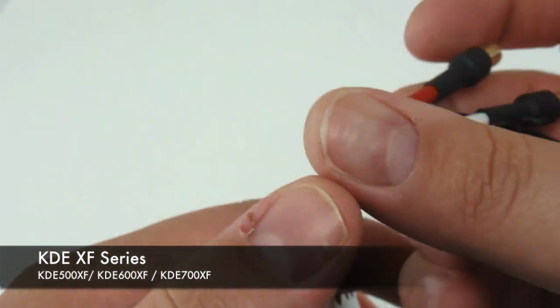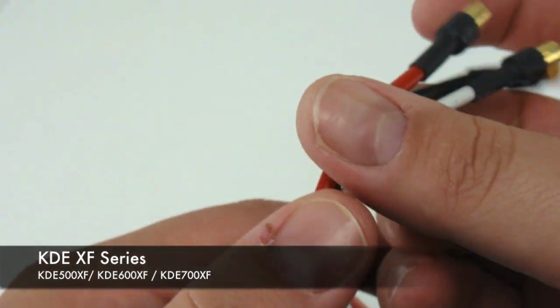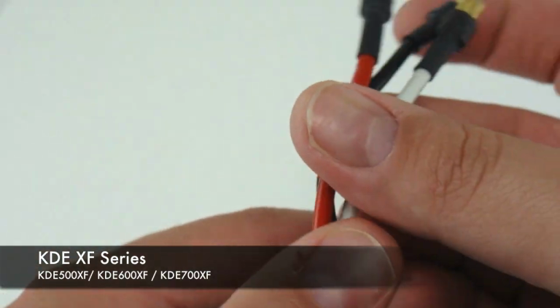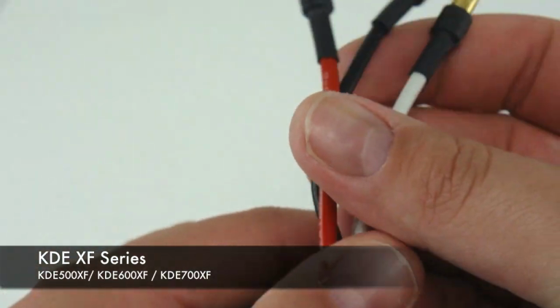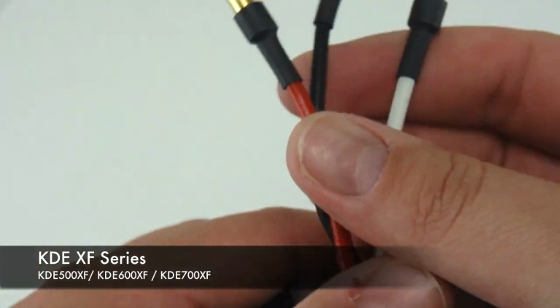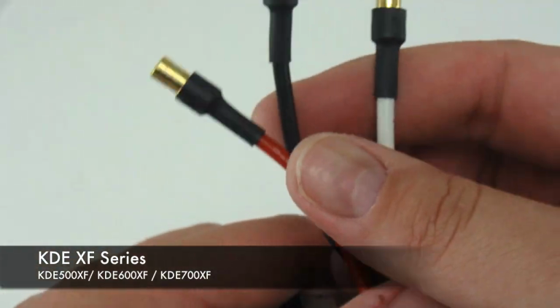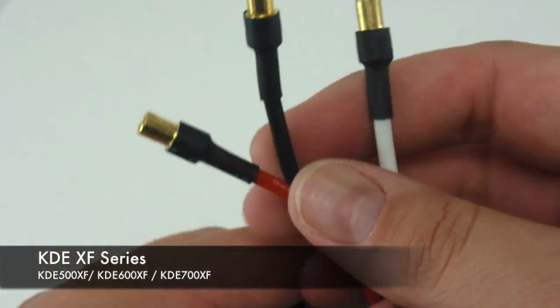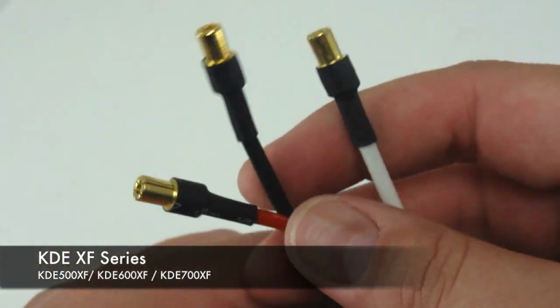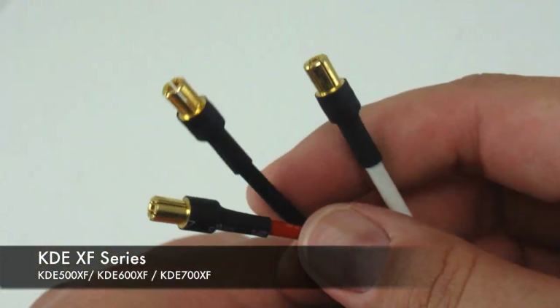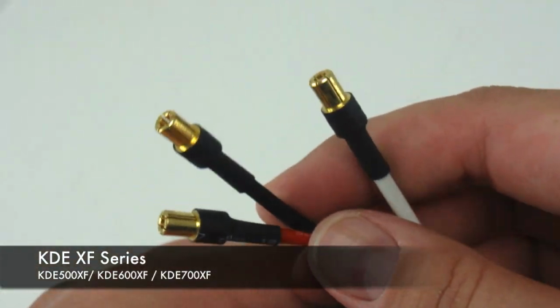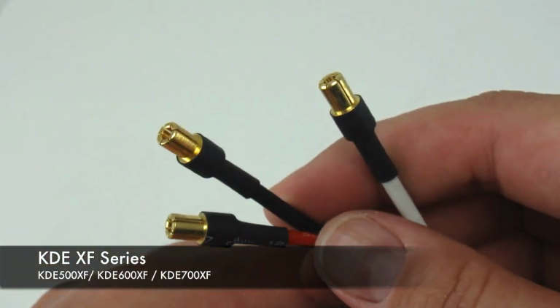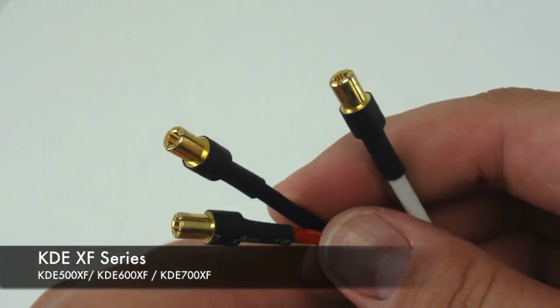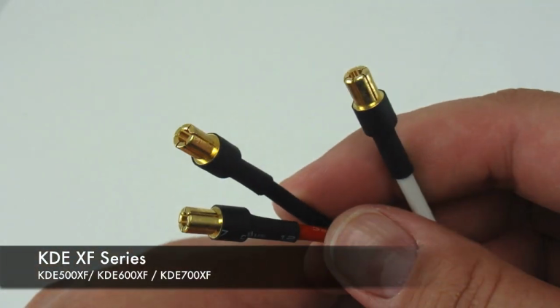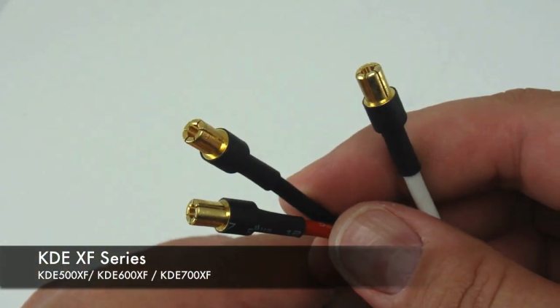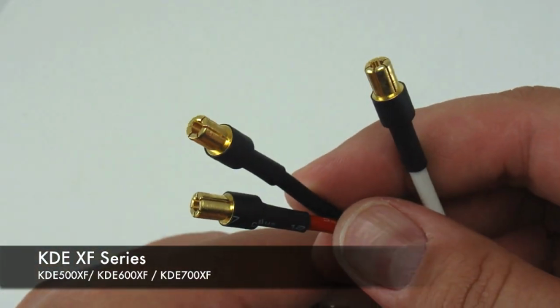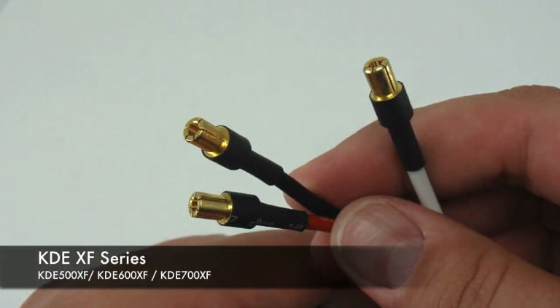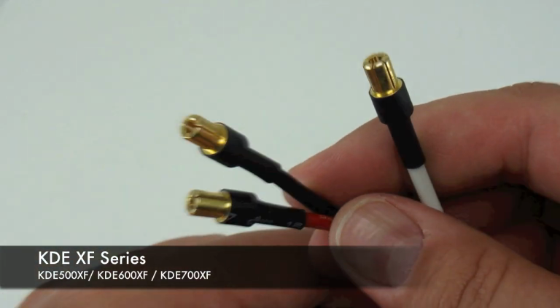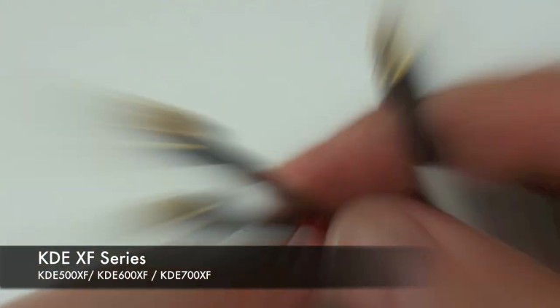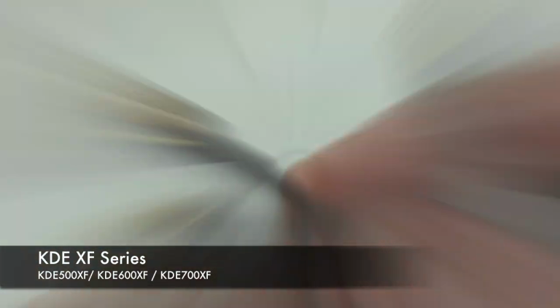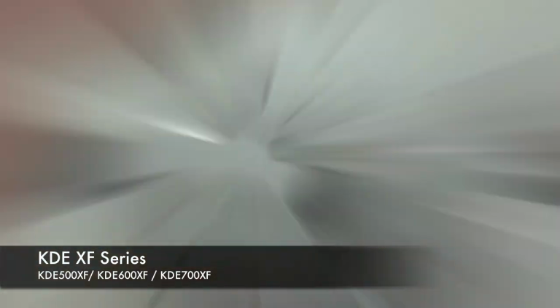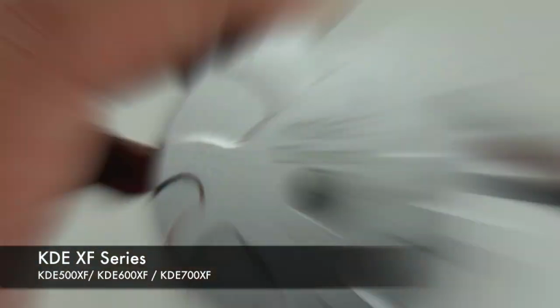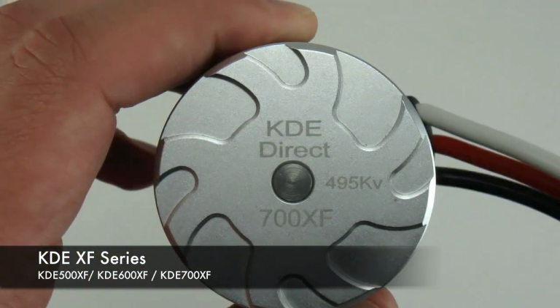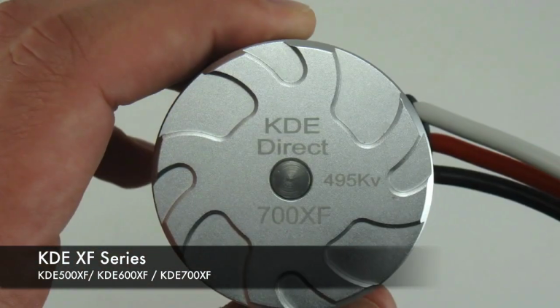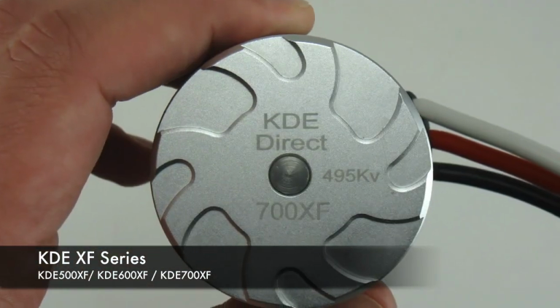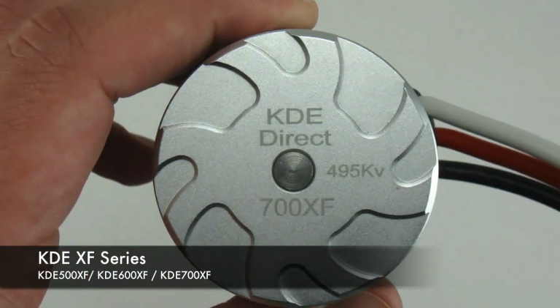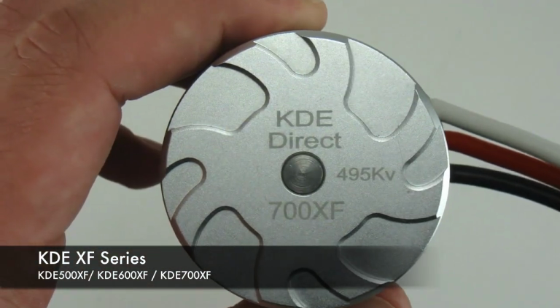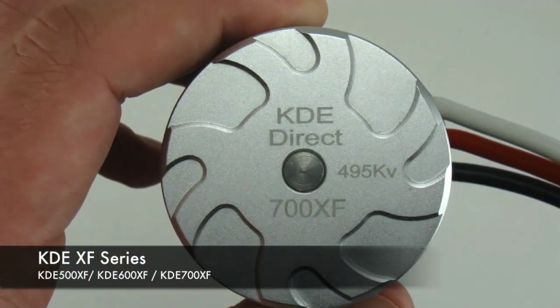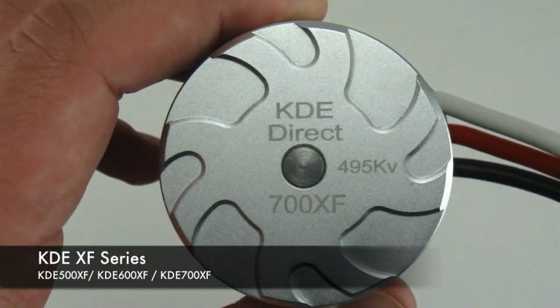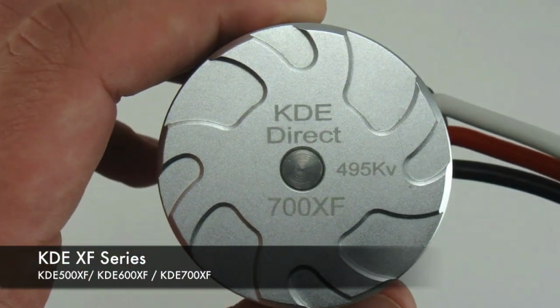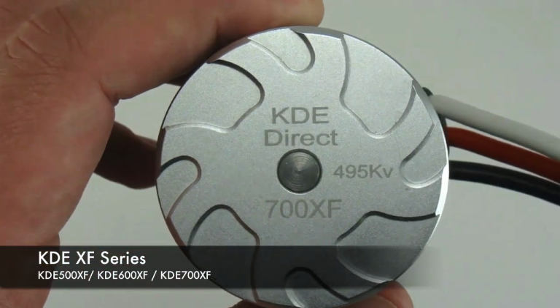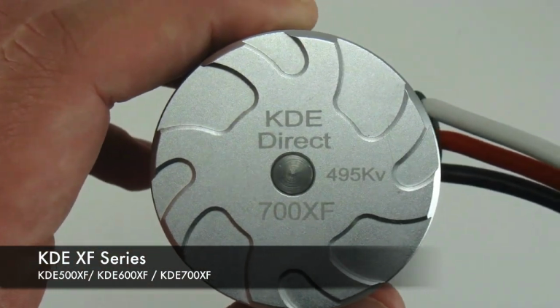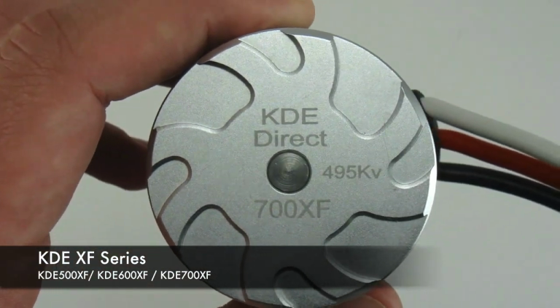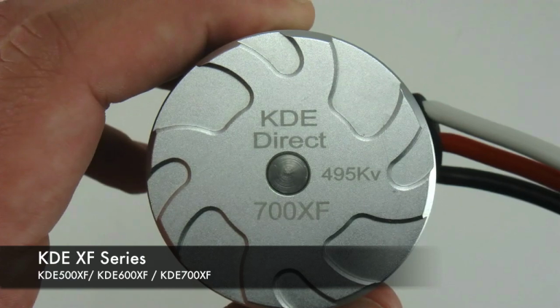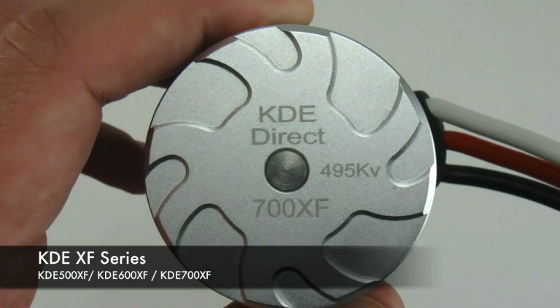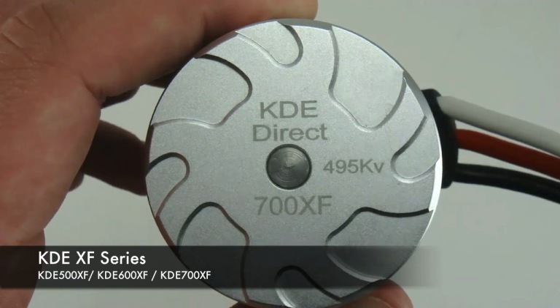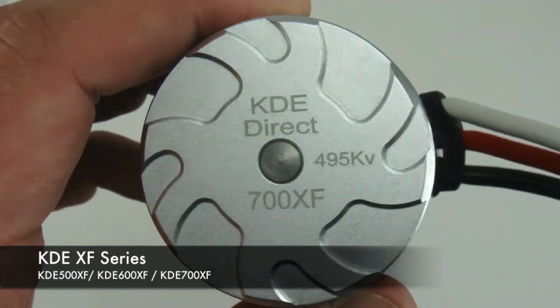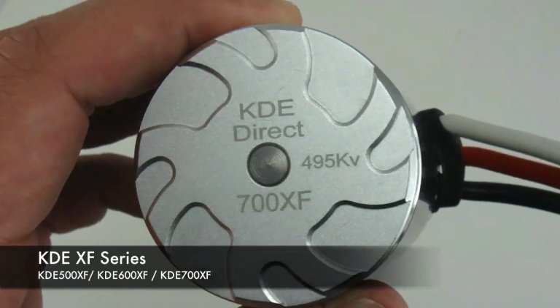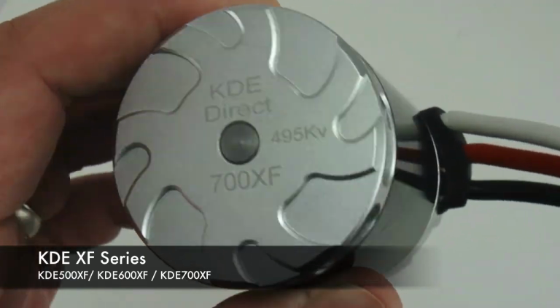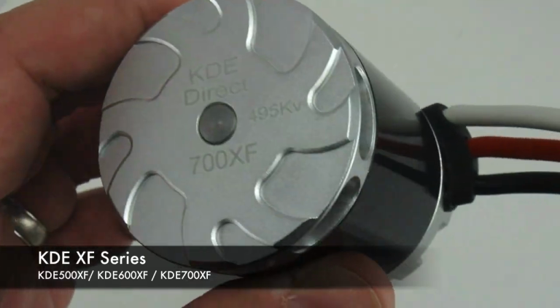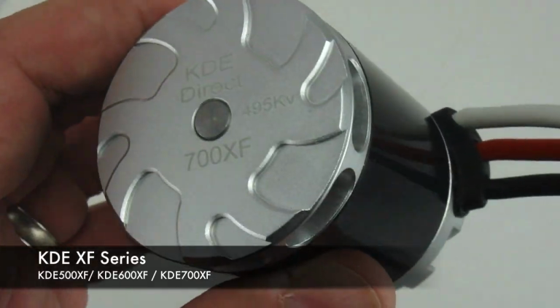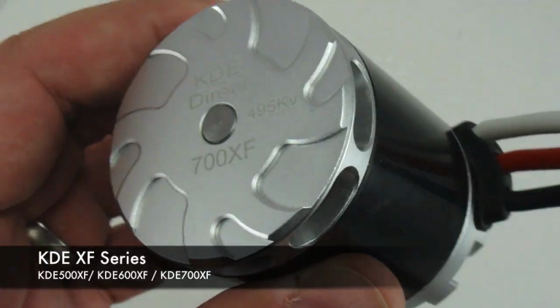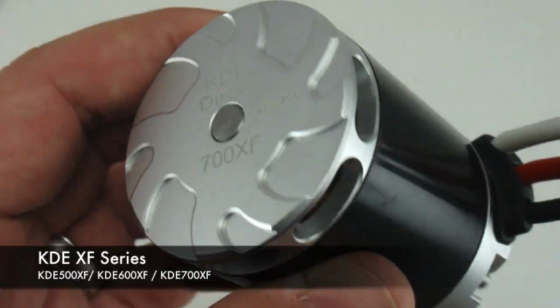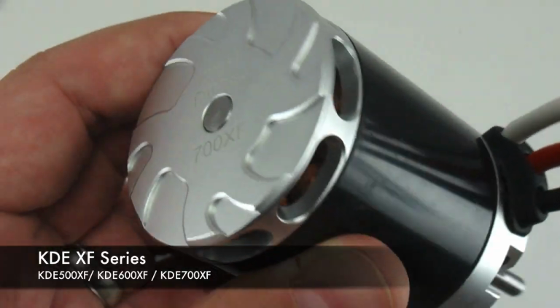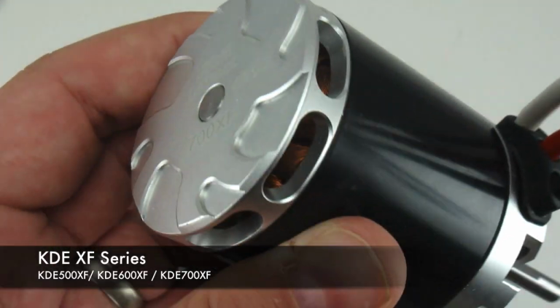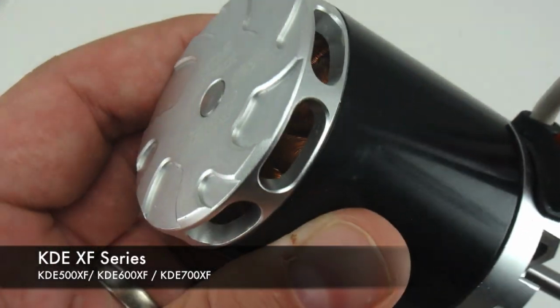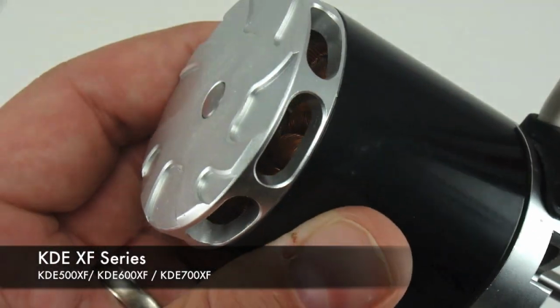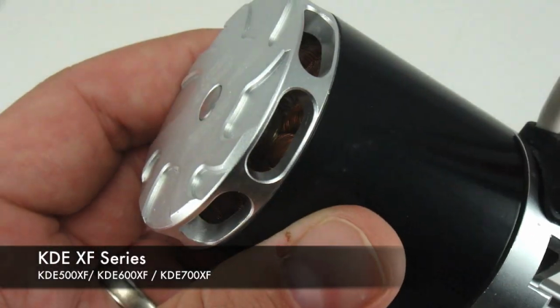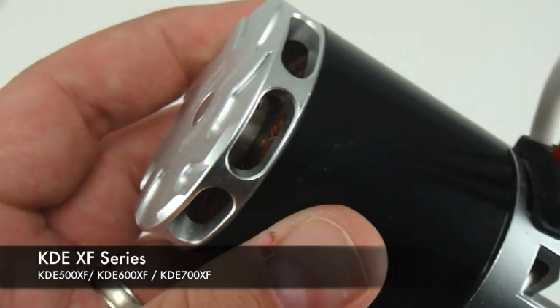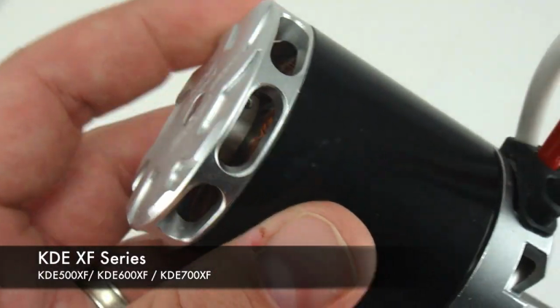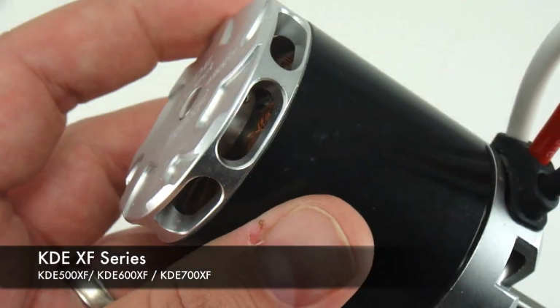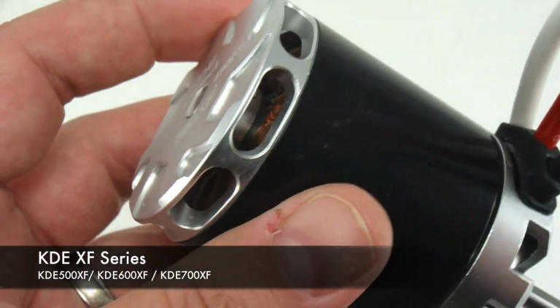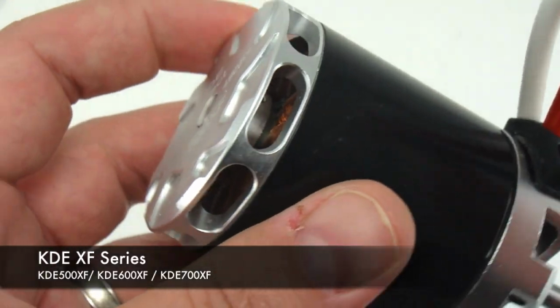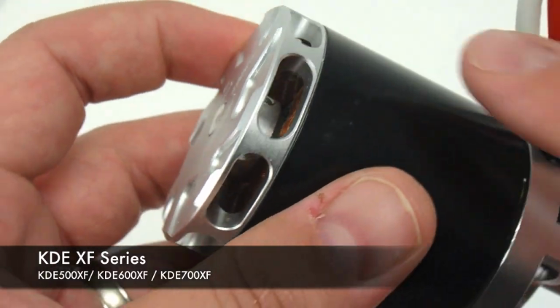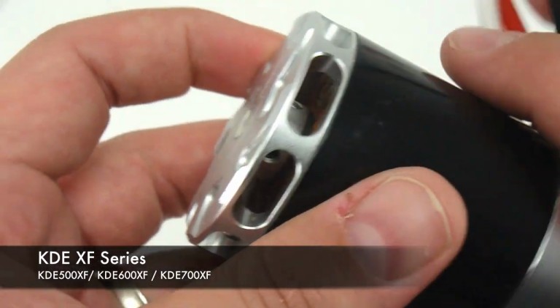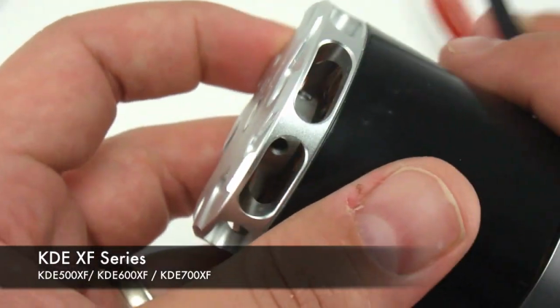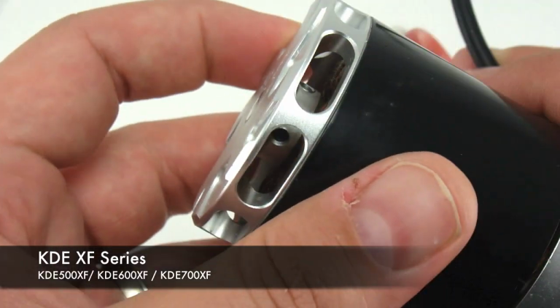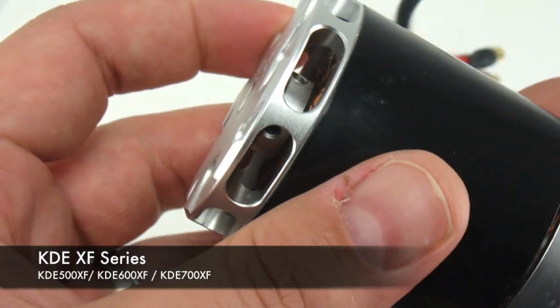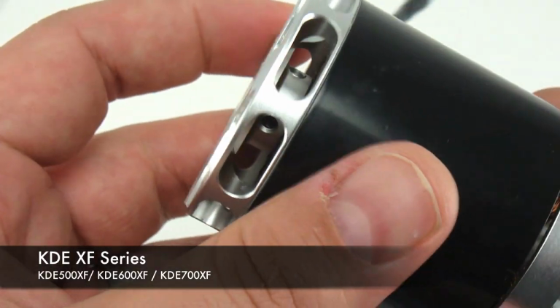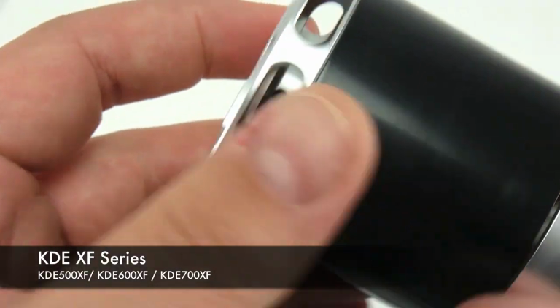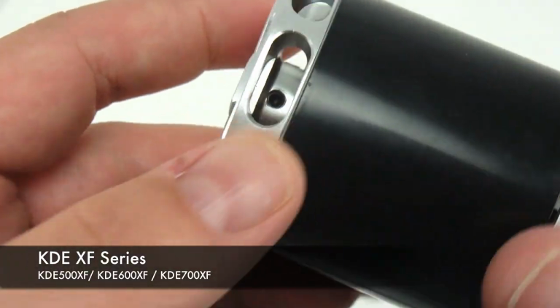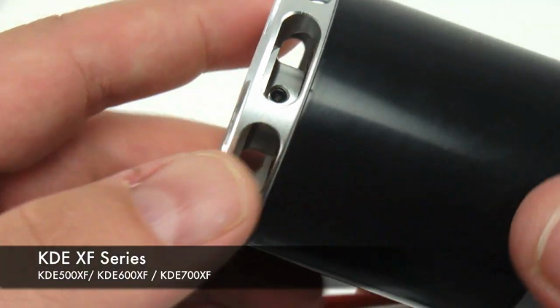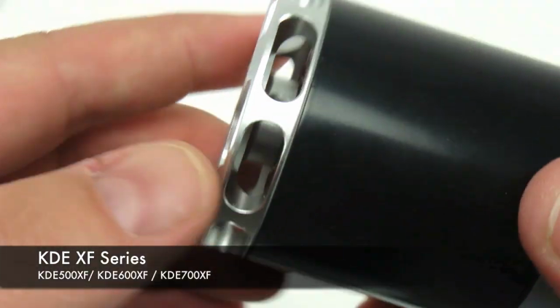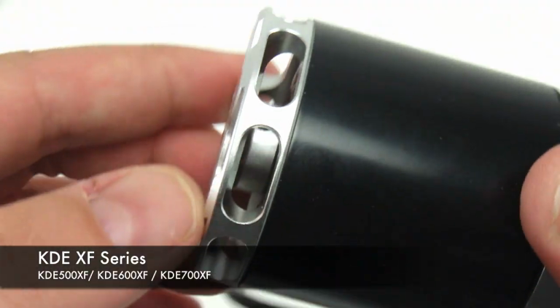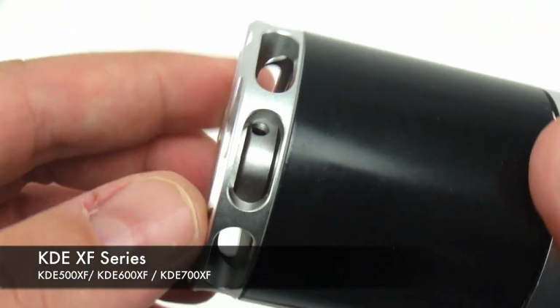The XF motors all come pre-drilled for both 25 millimeters M3 spacing and 30 millimeters M4 spacing.